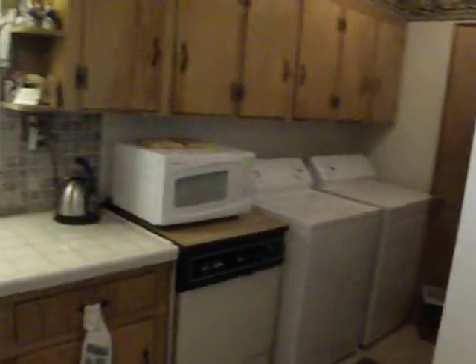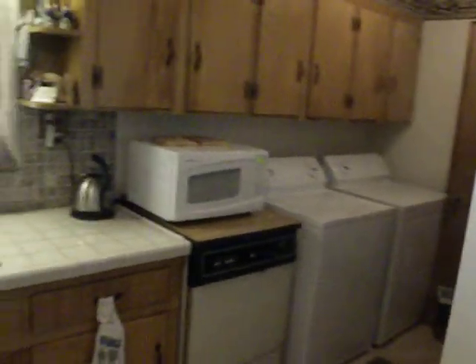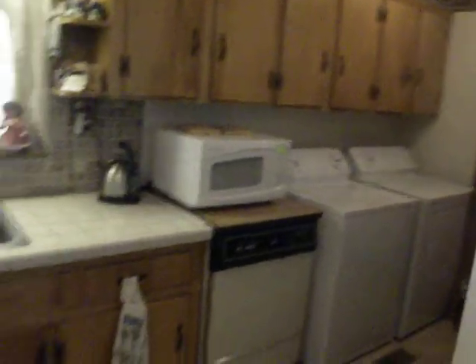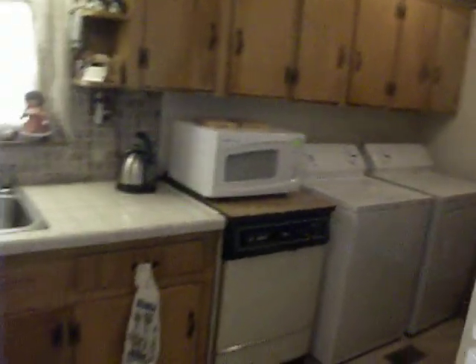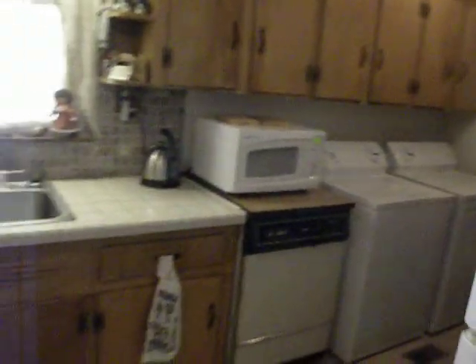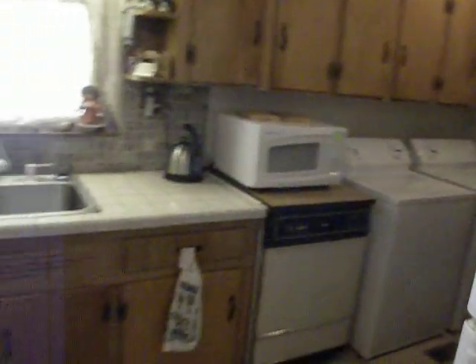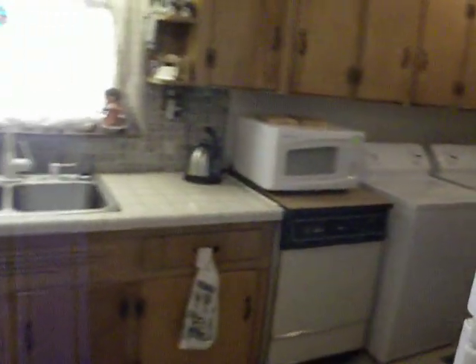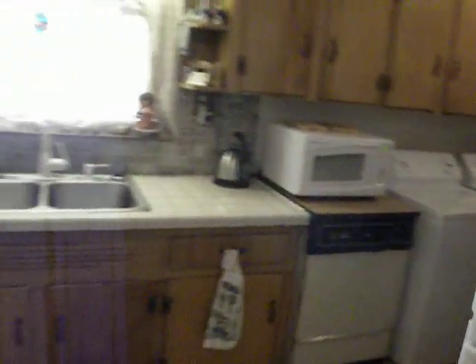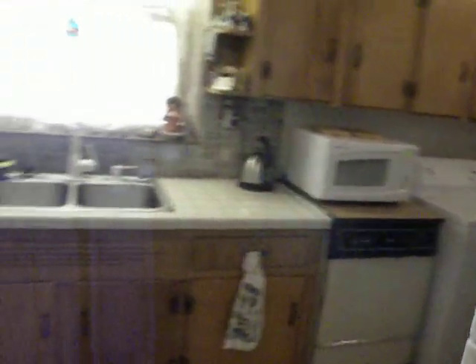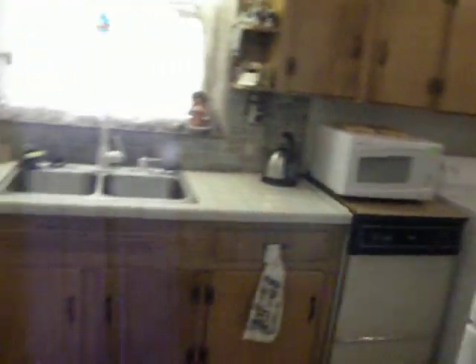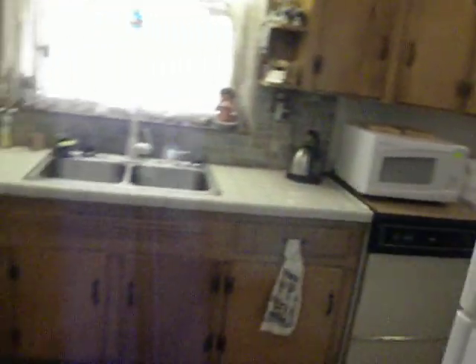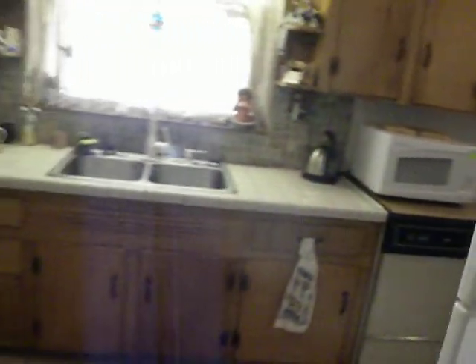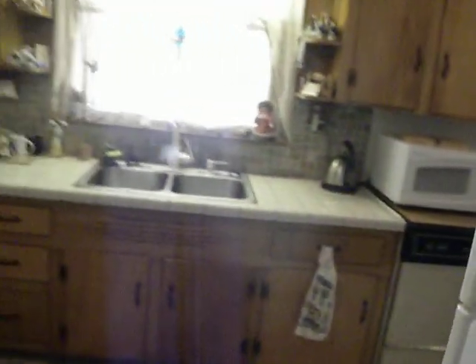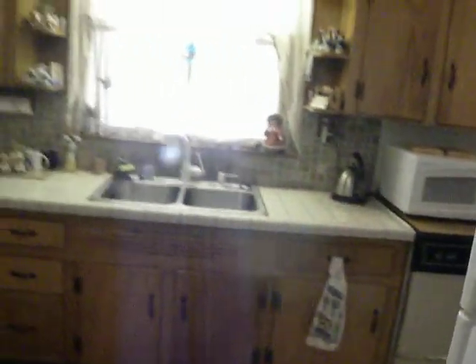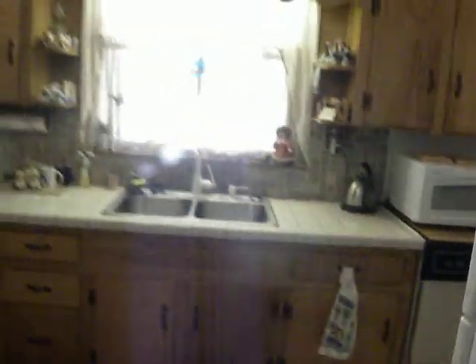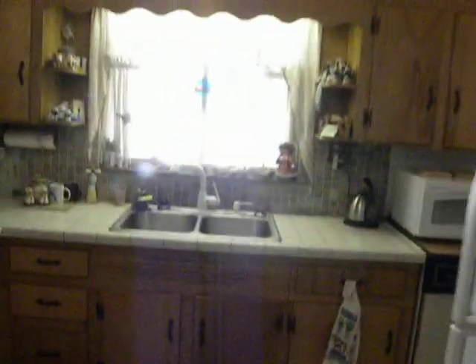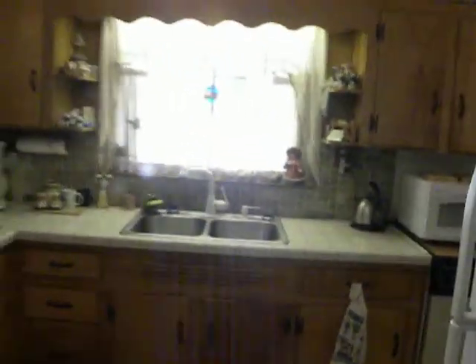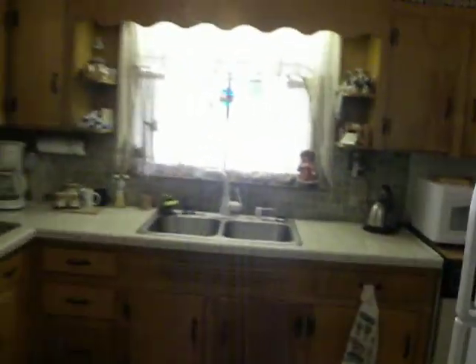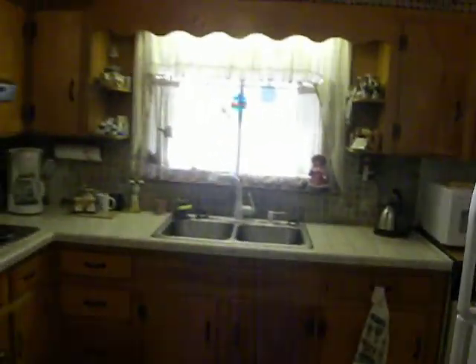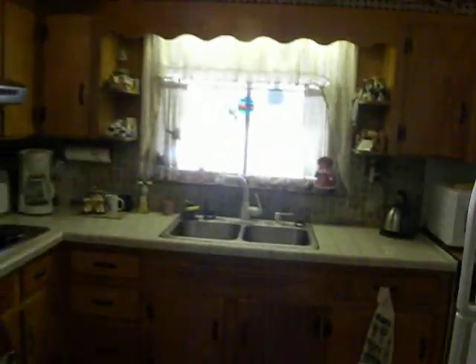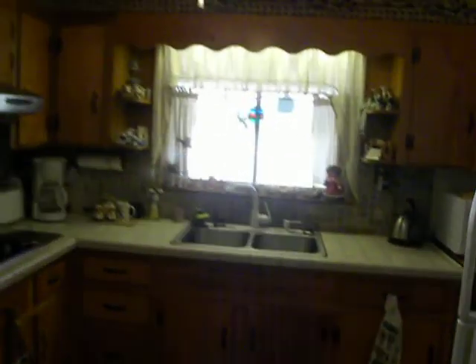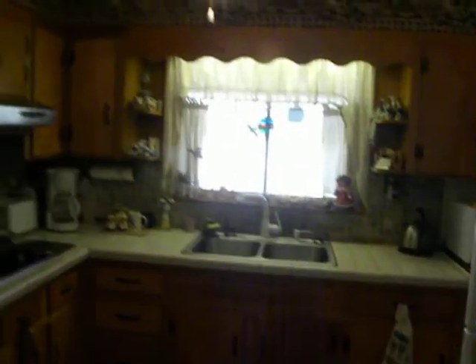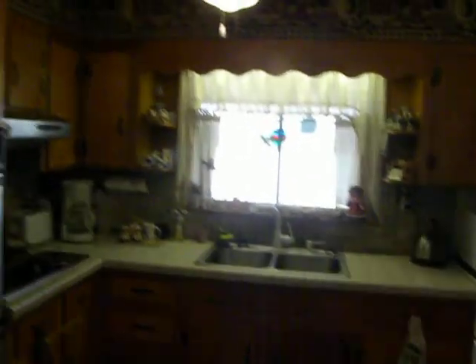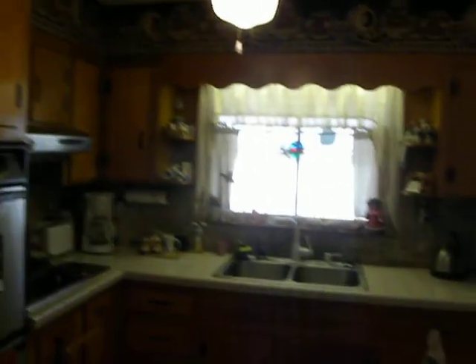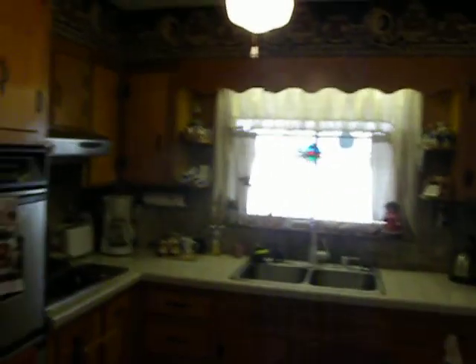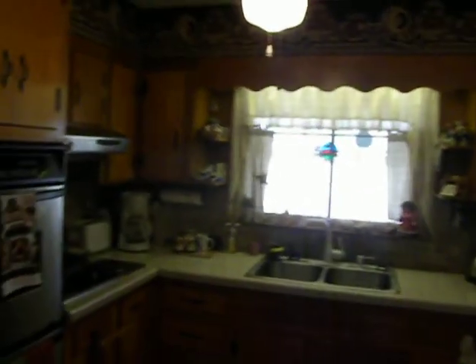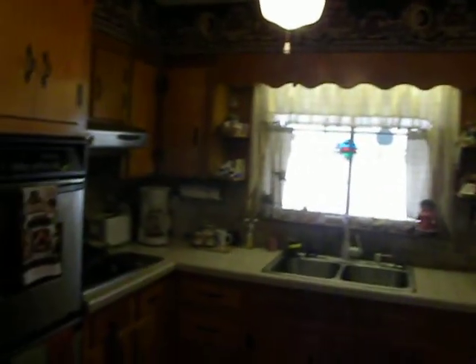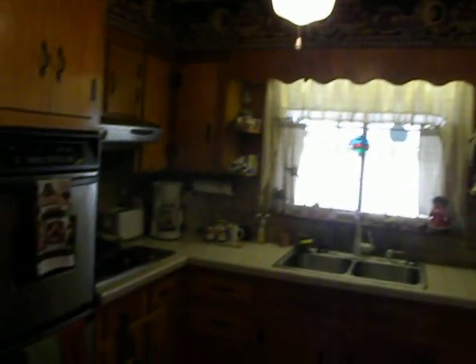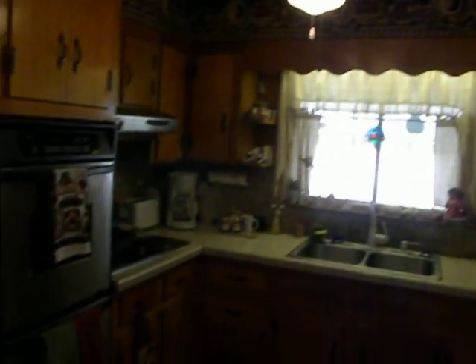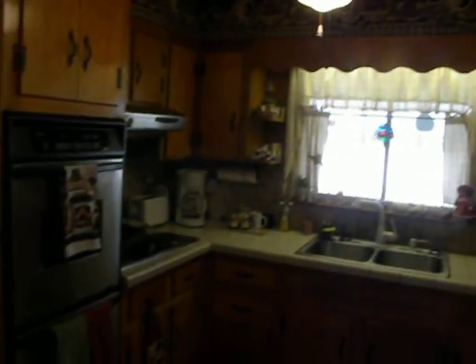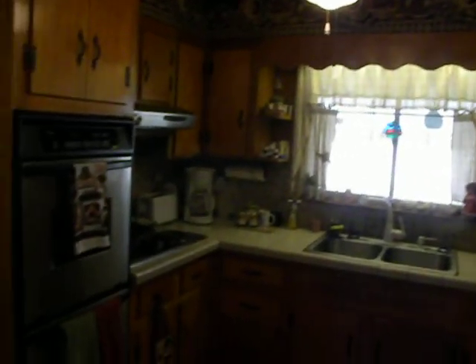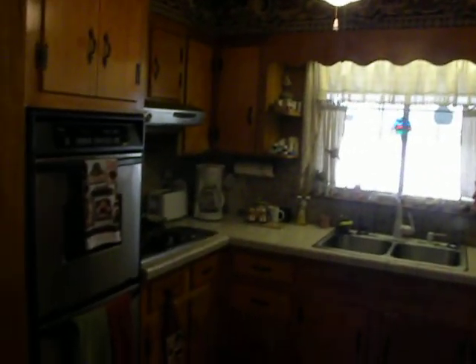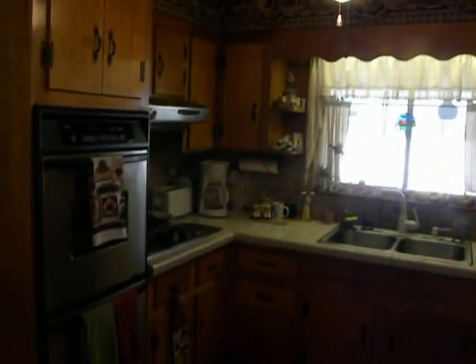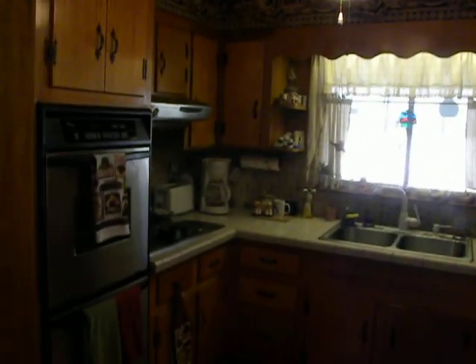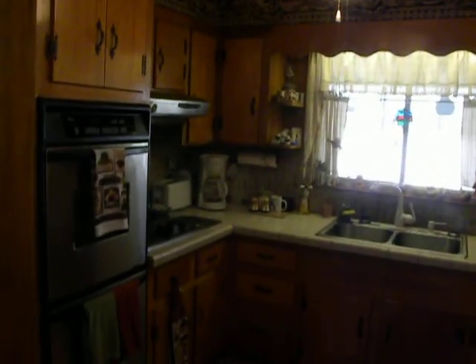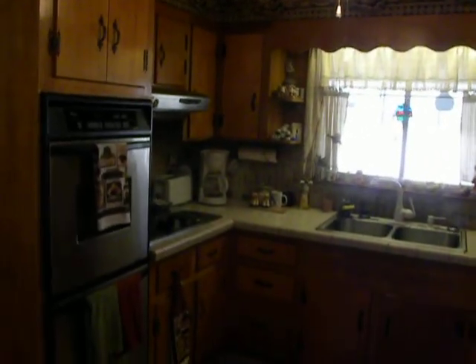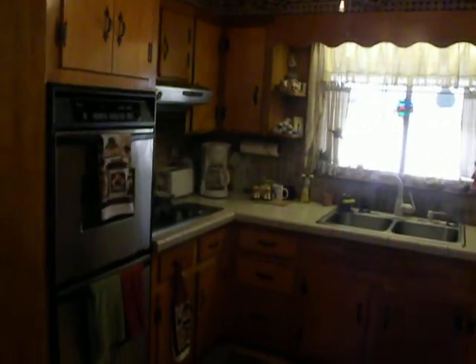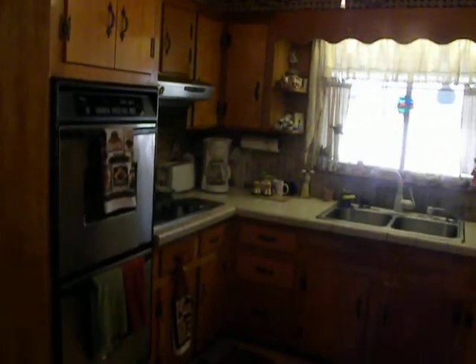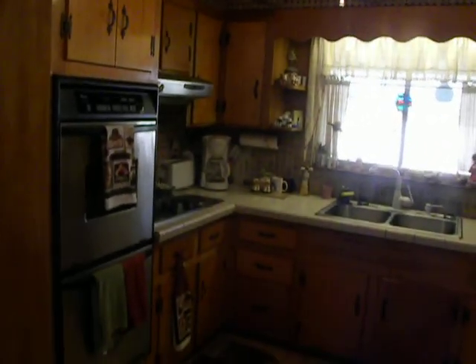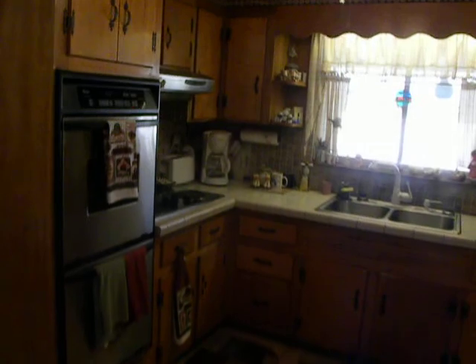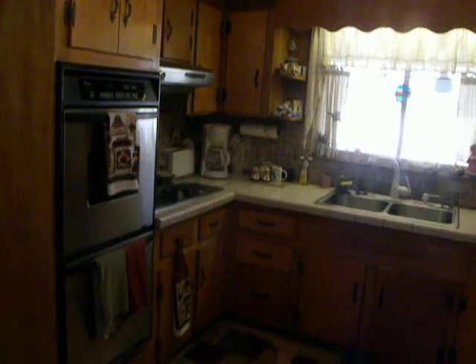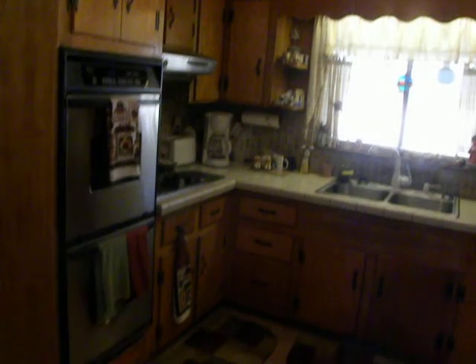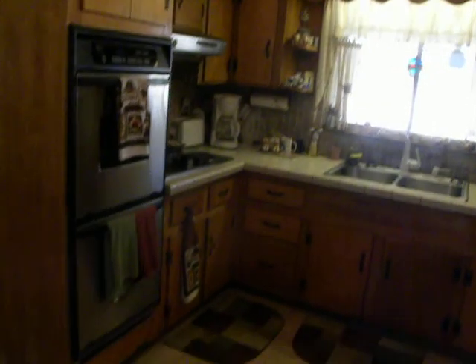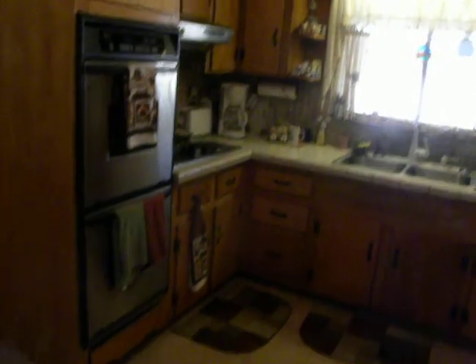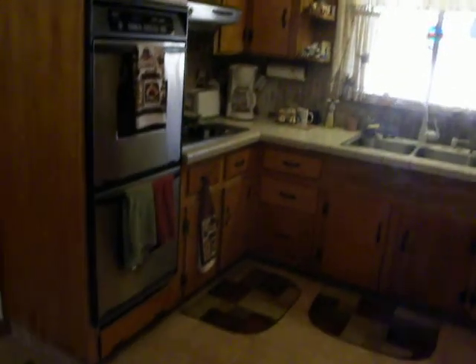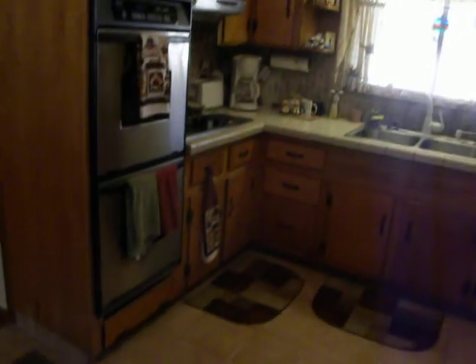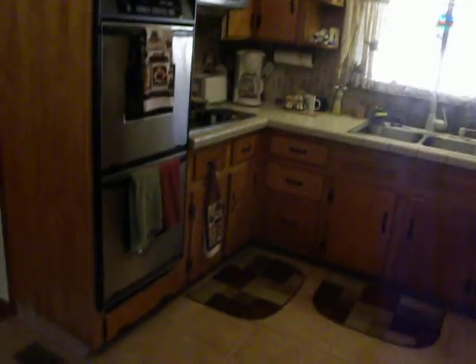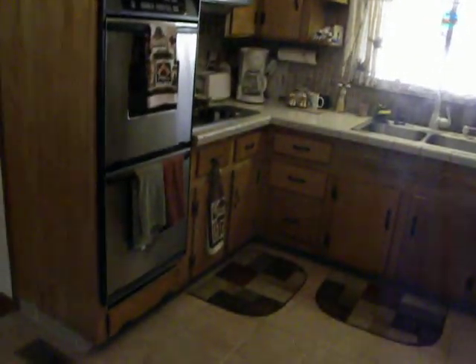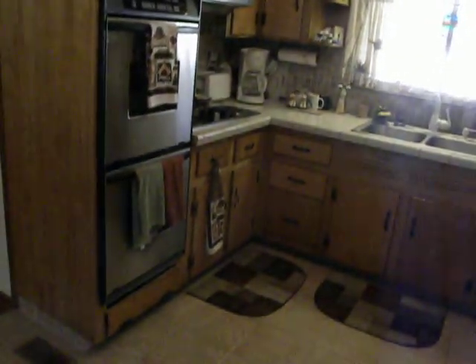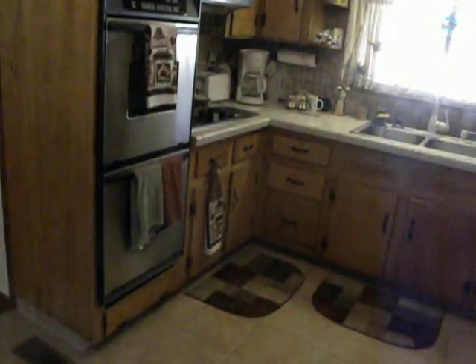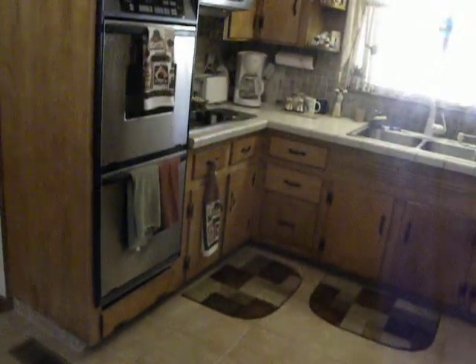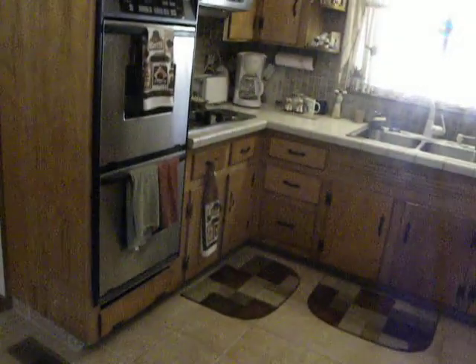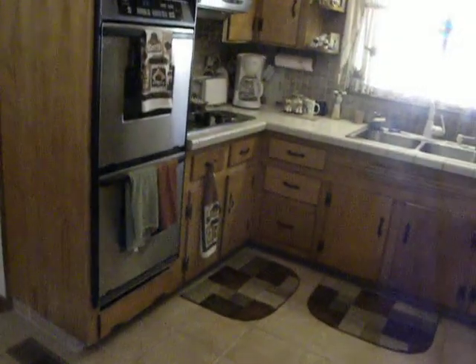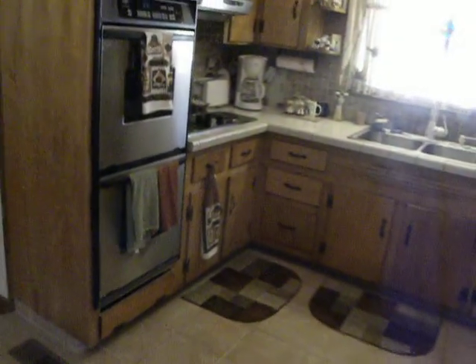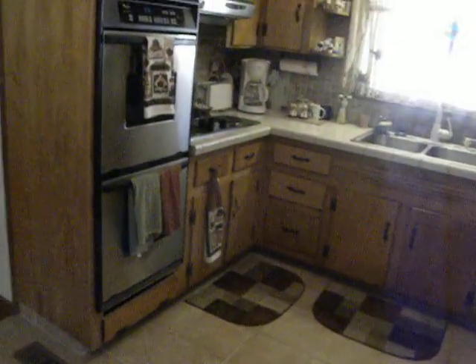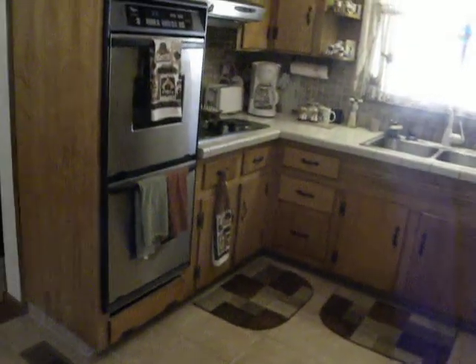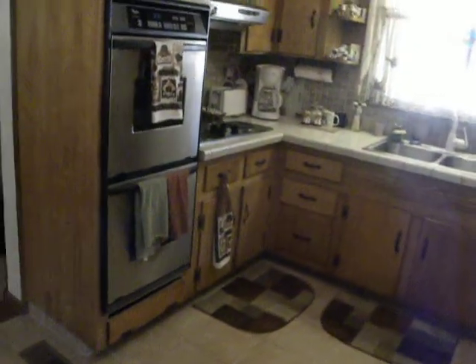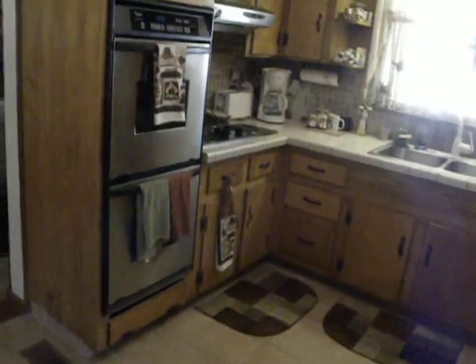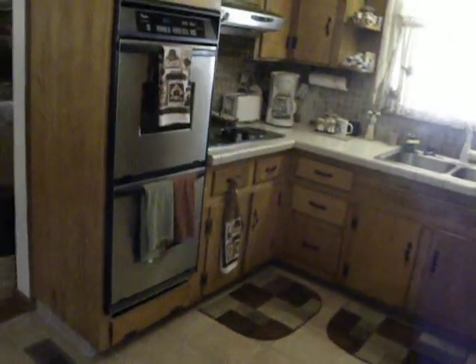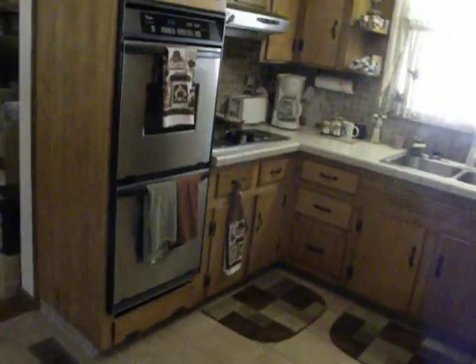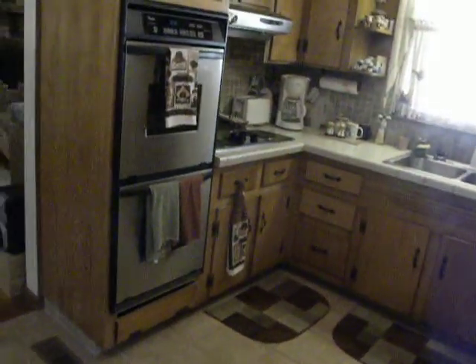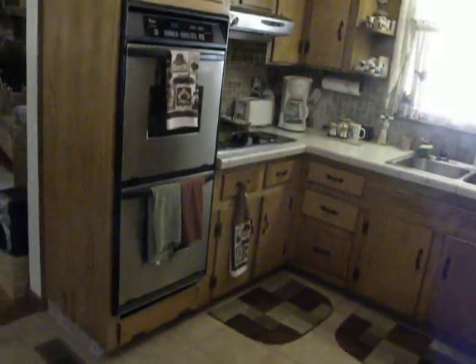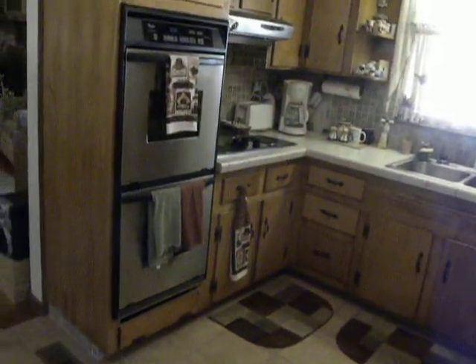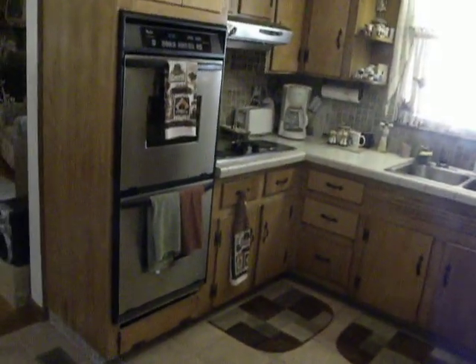And then you get a view here of the cabinets, and updated appliances there.